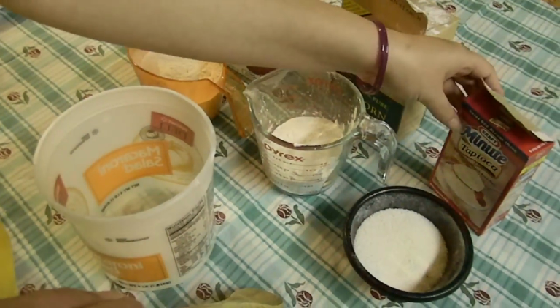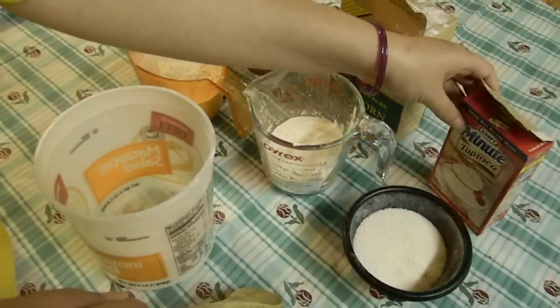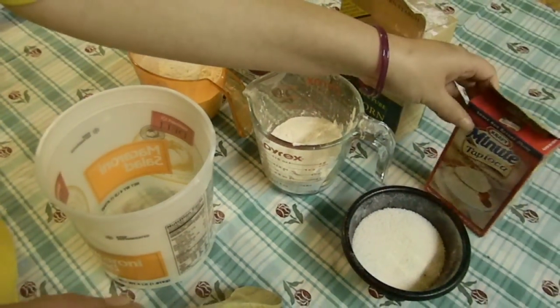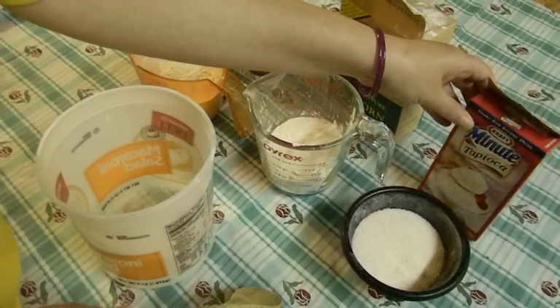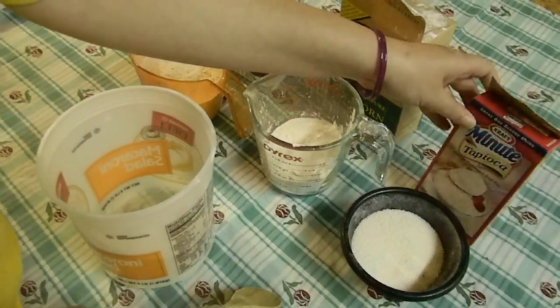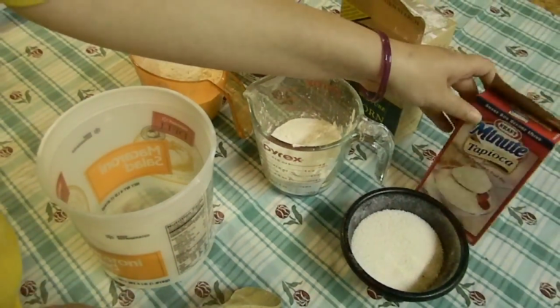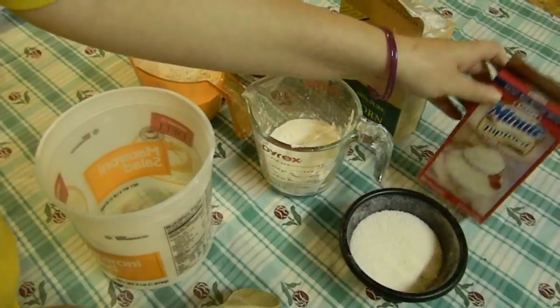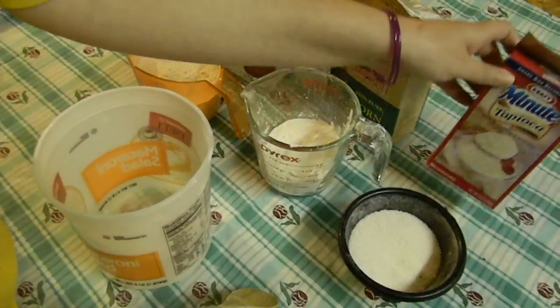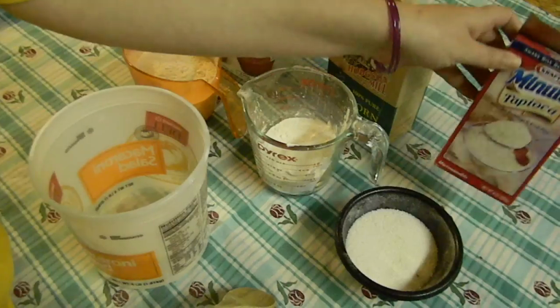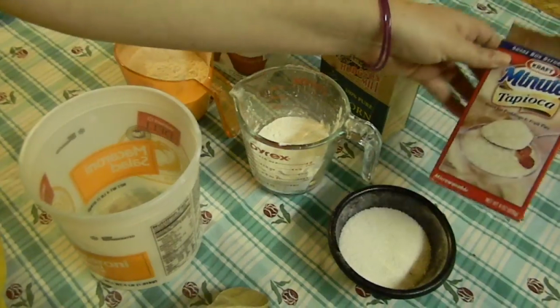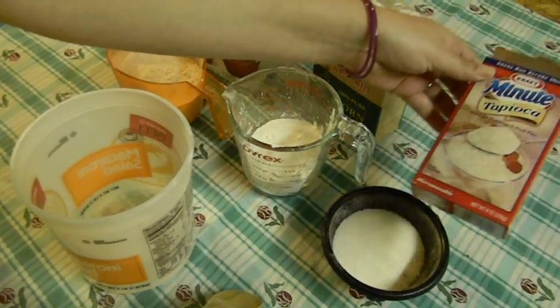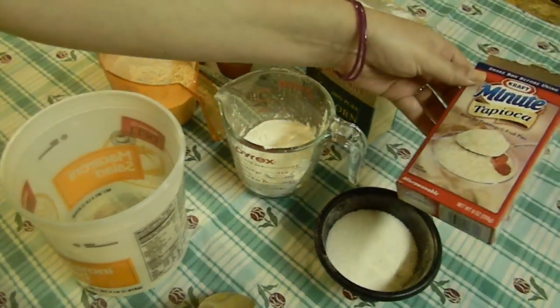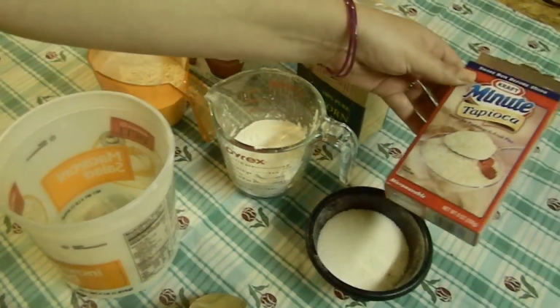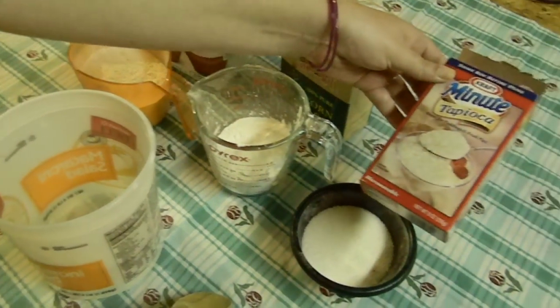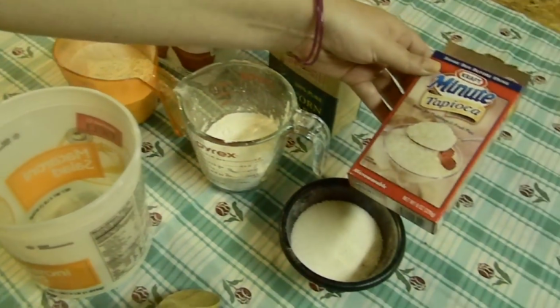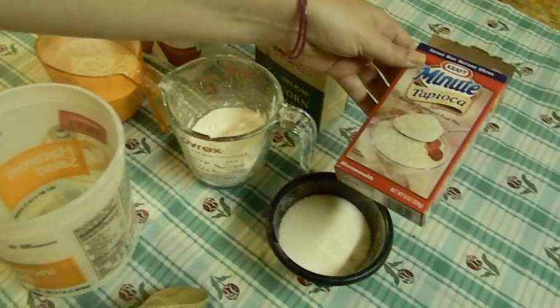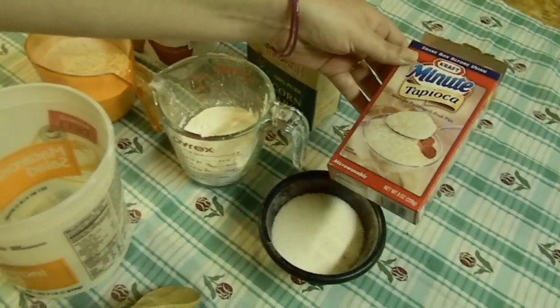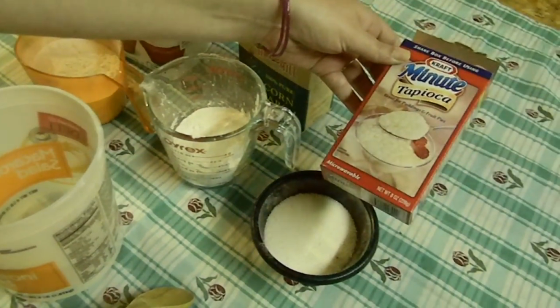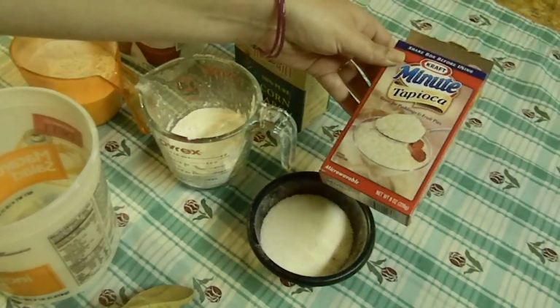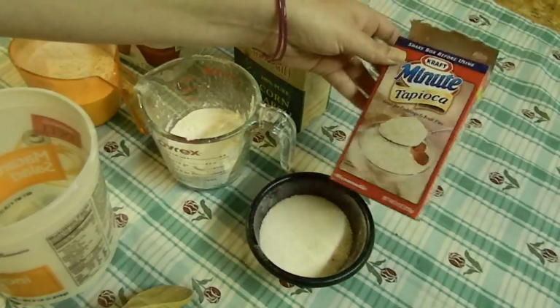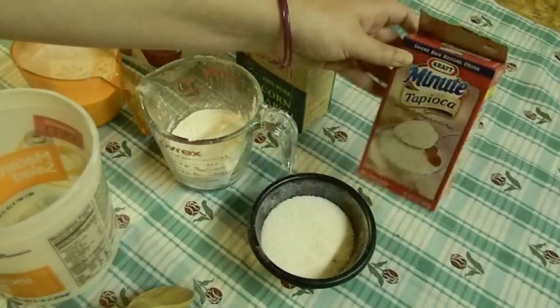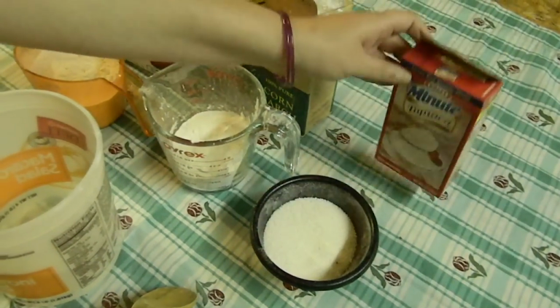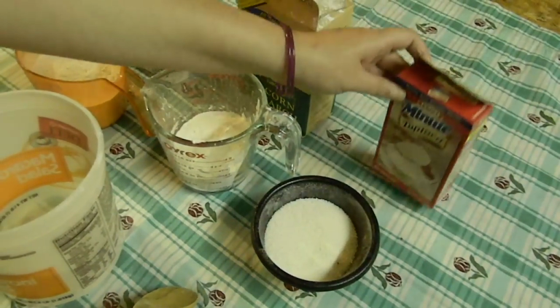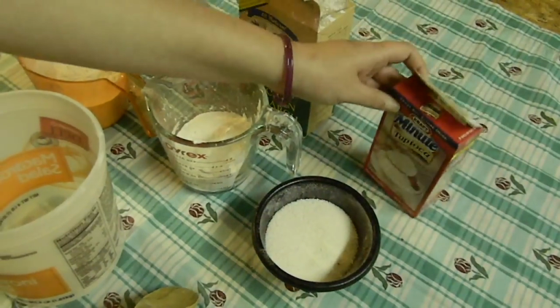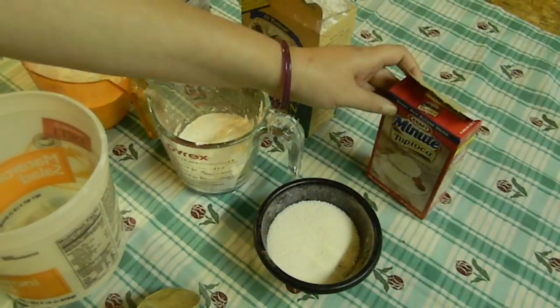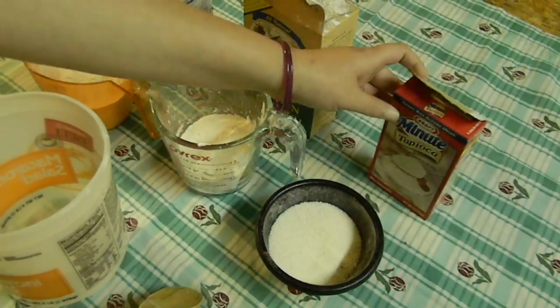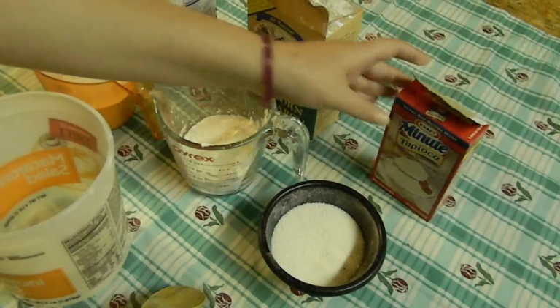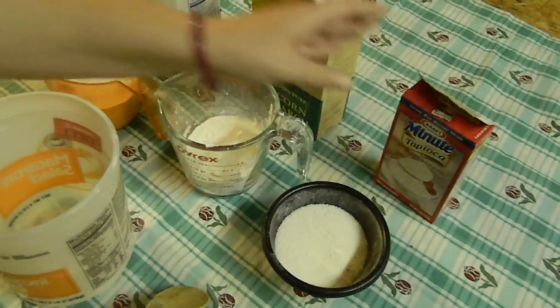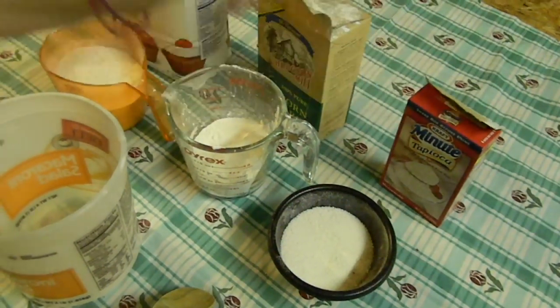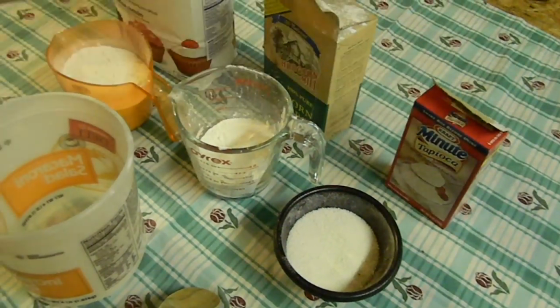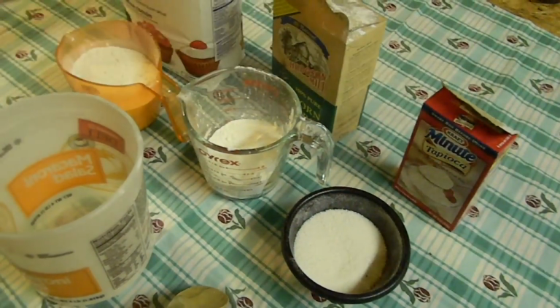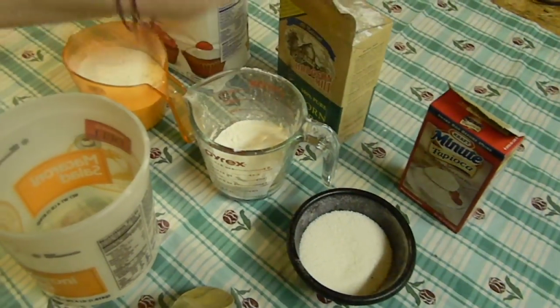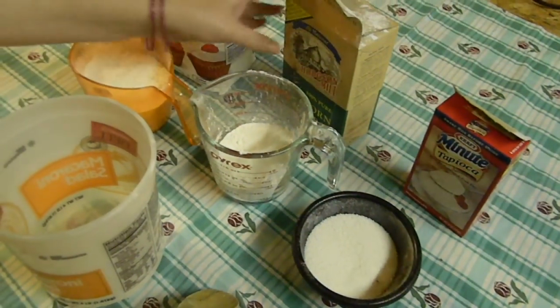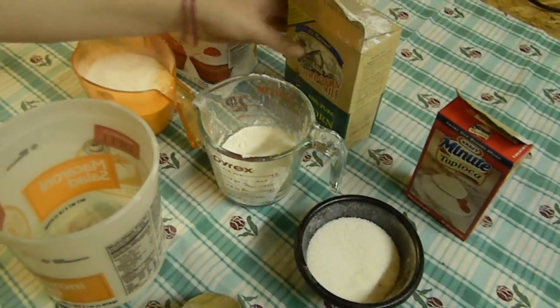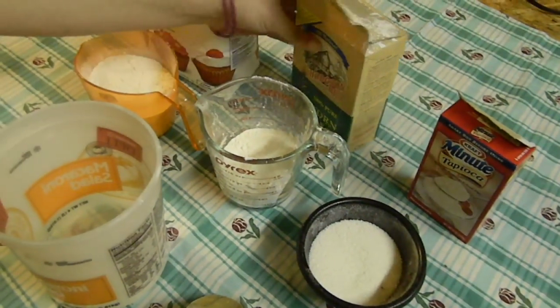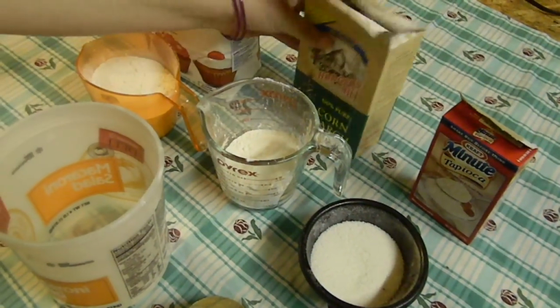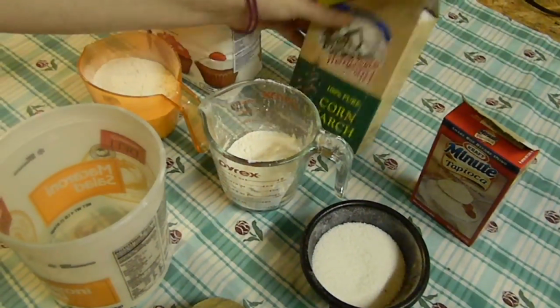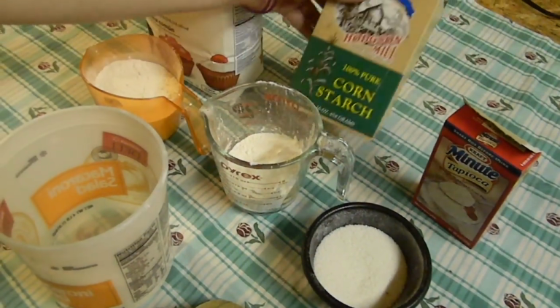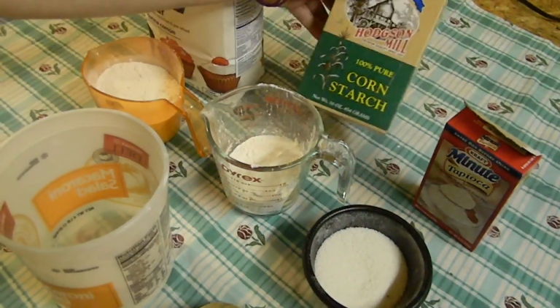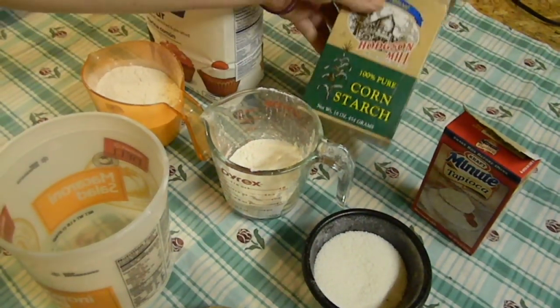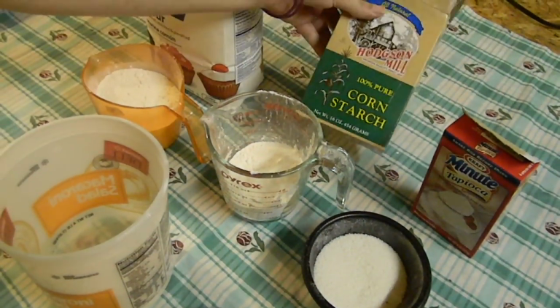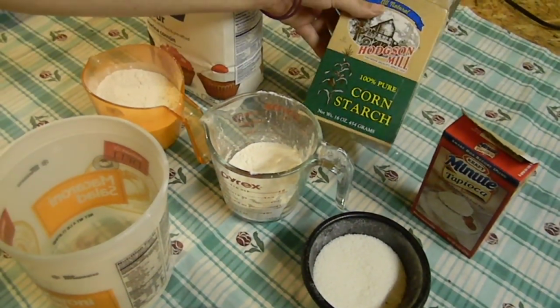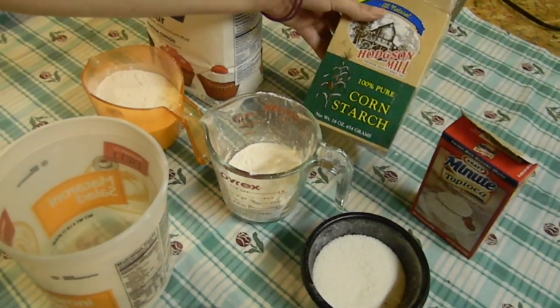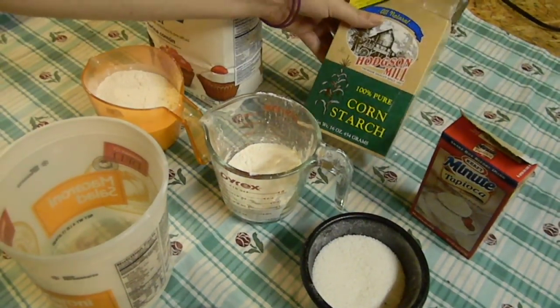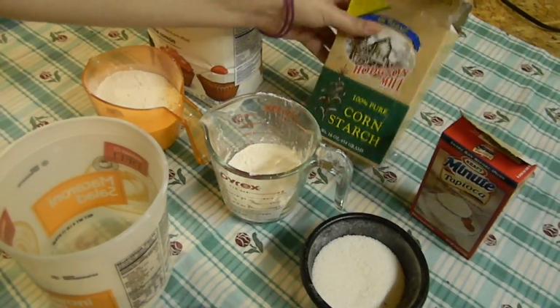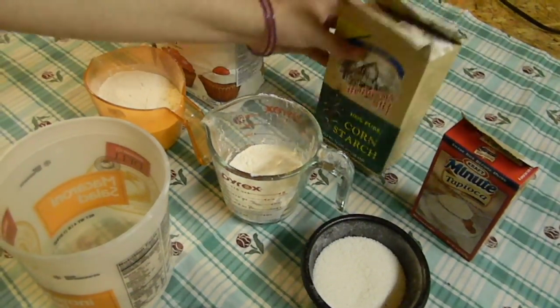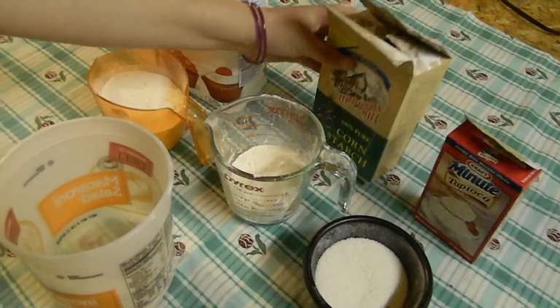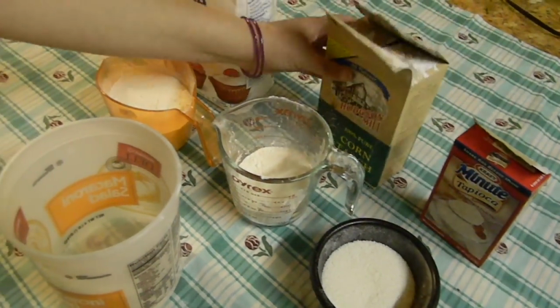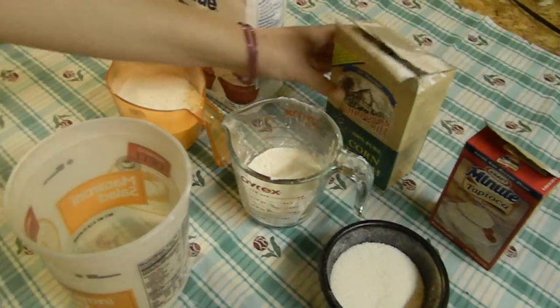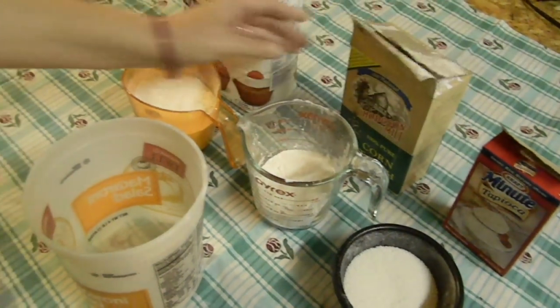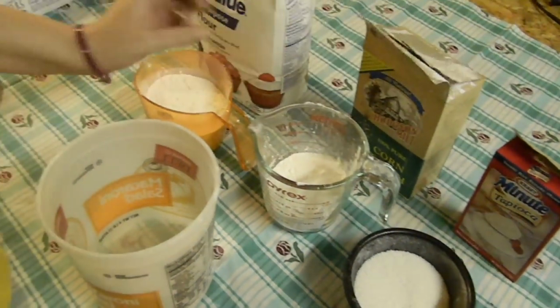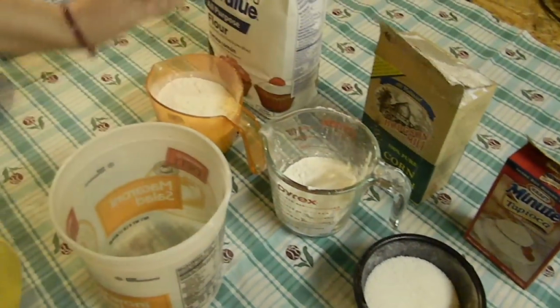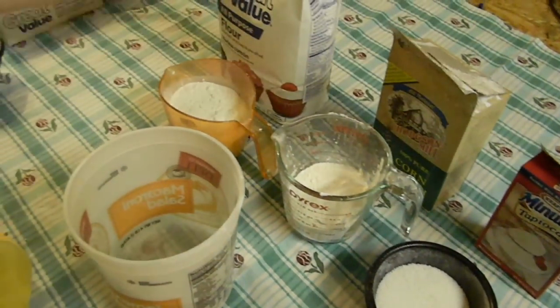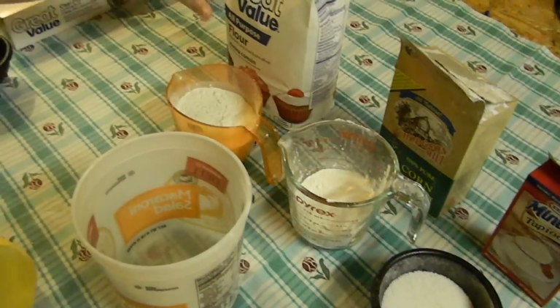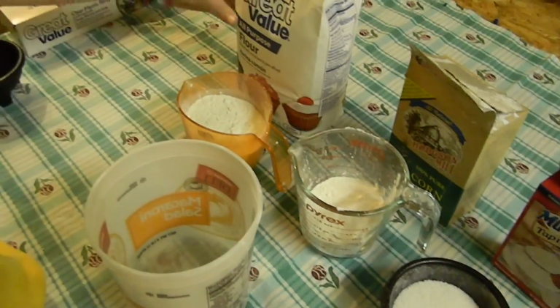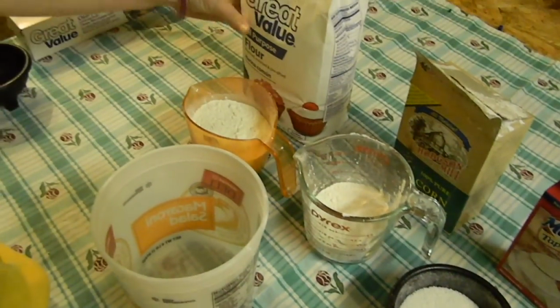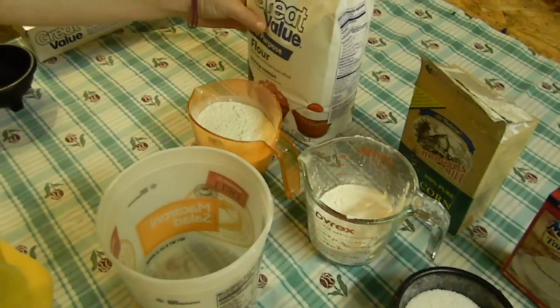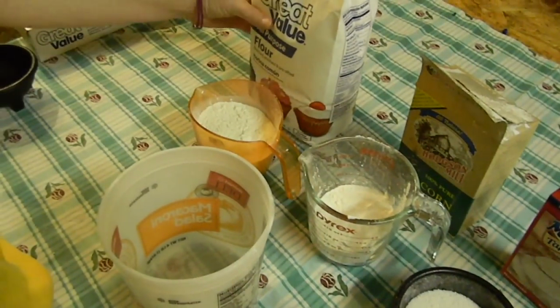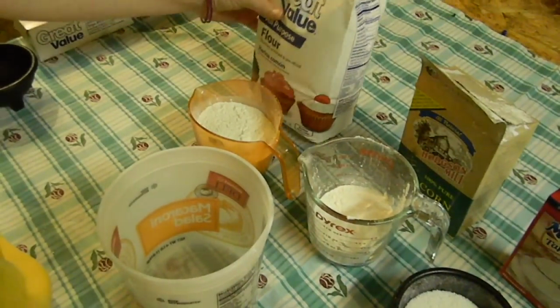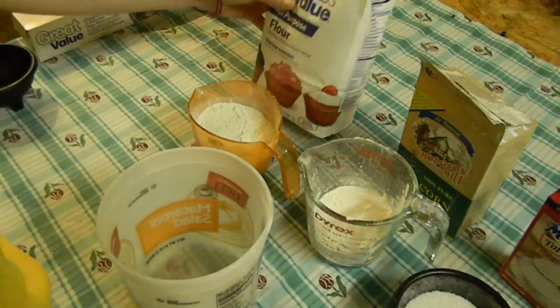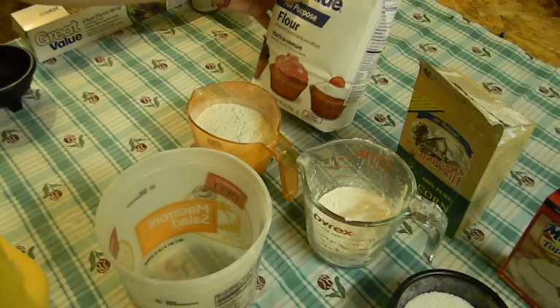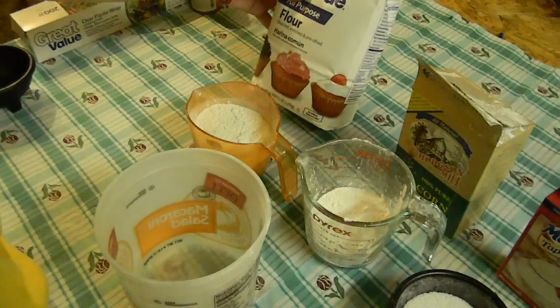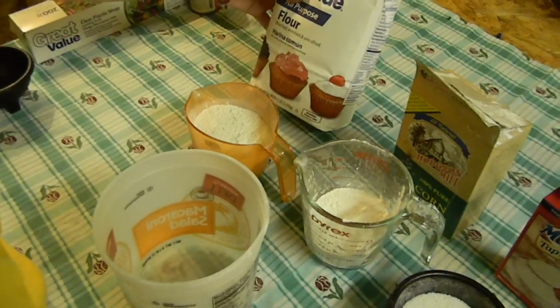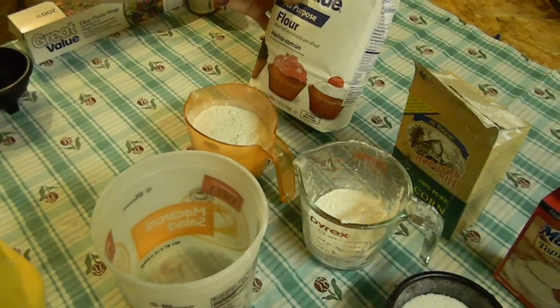So I'm using minute tapioca, cornstarch, and all-purpose flour.